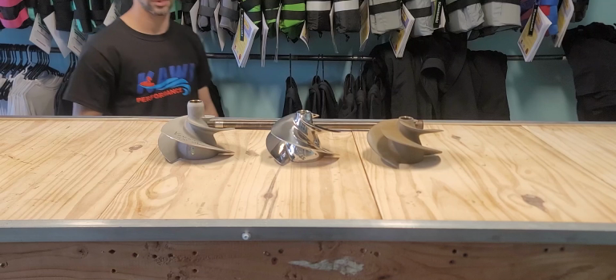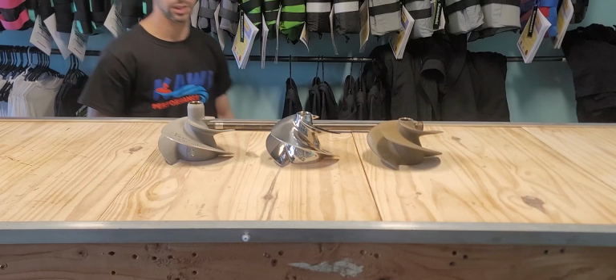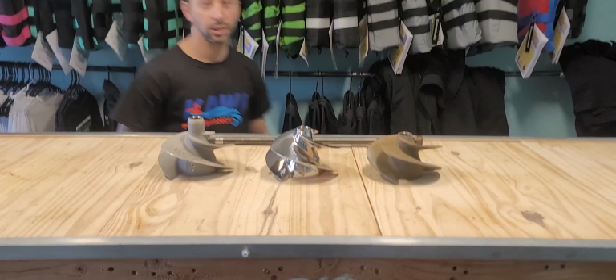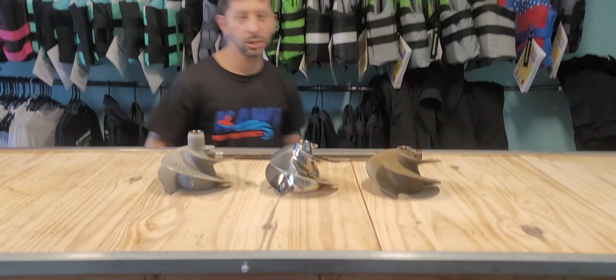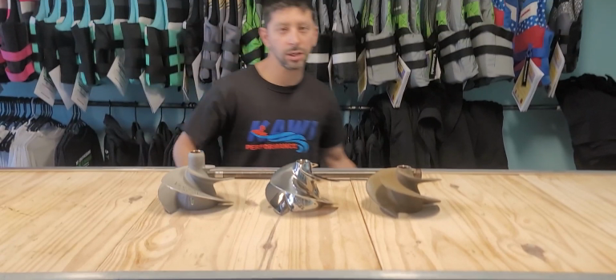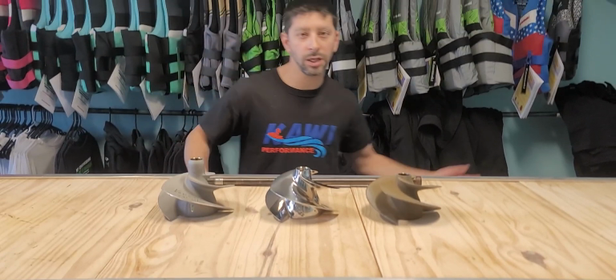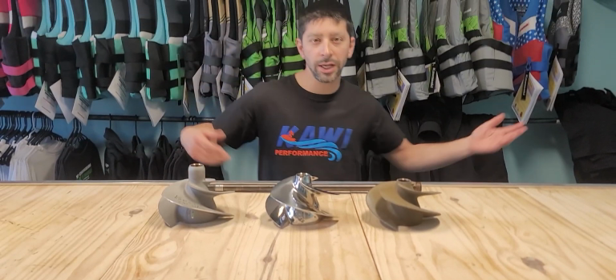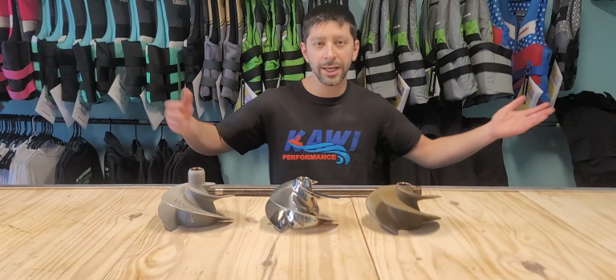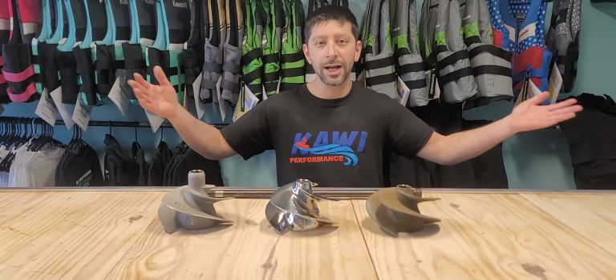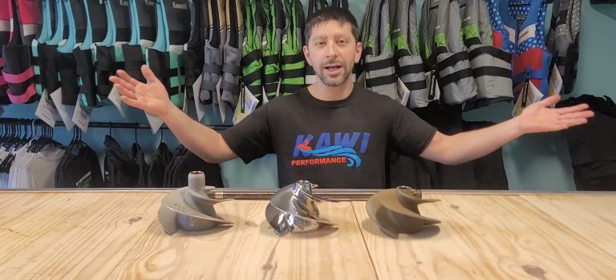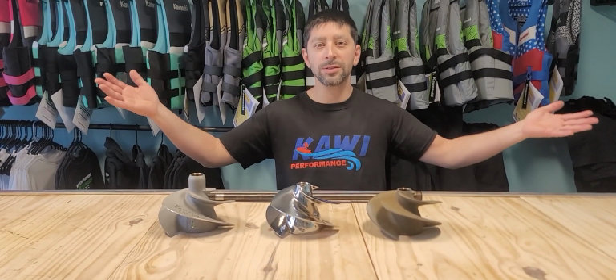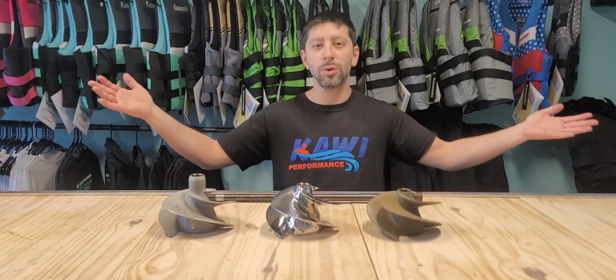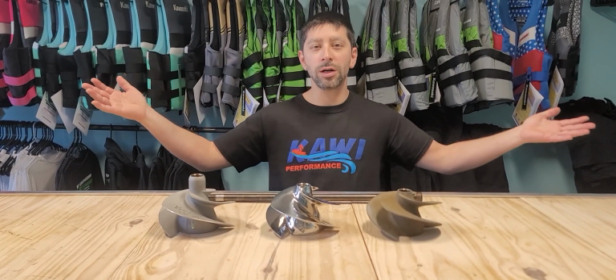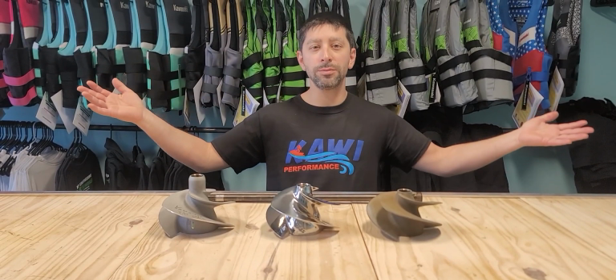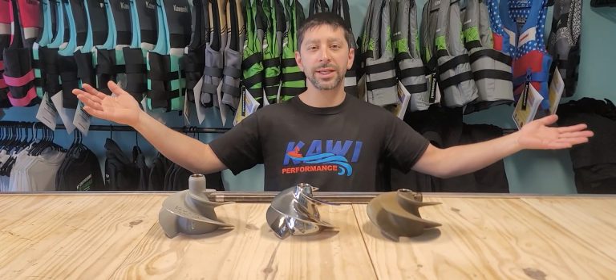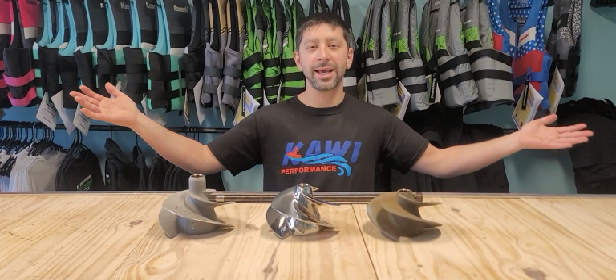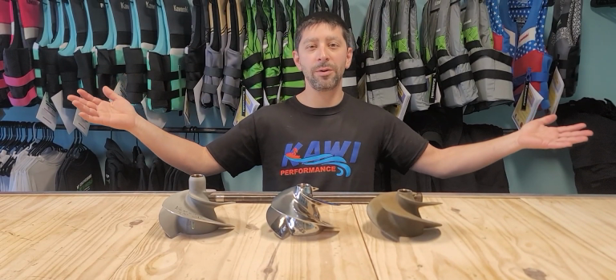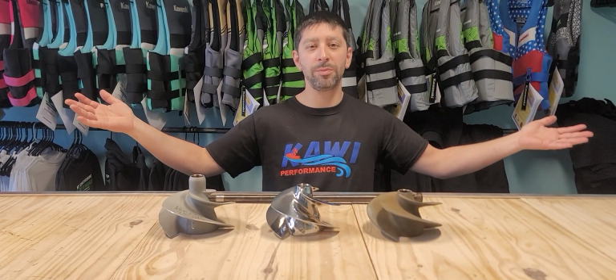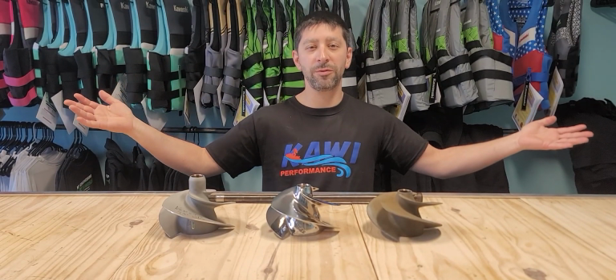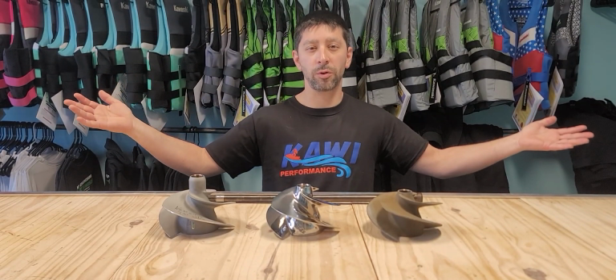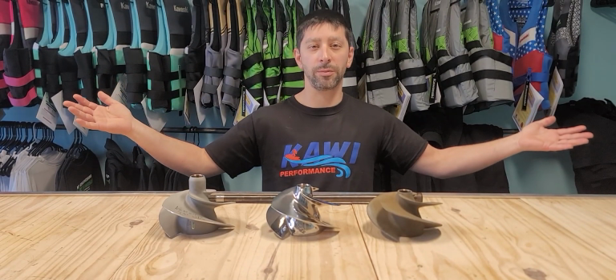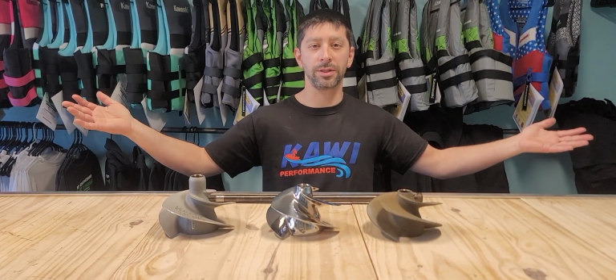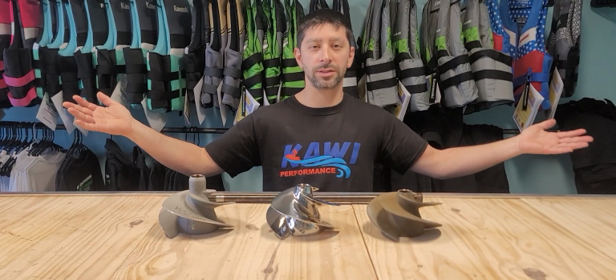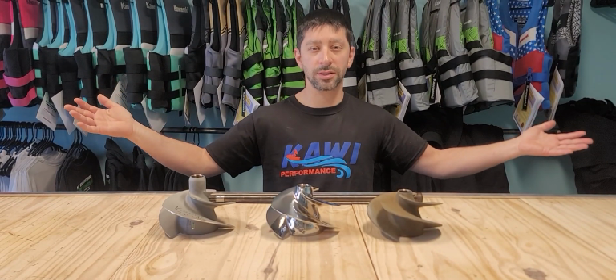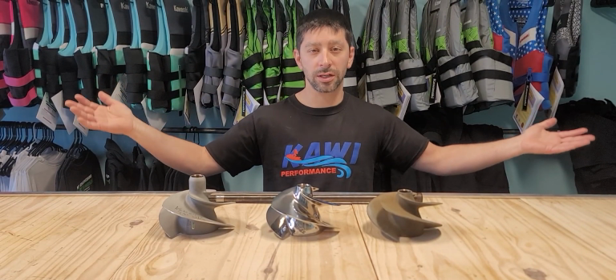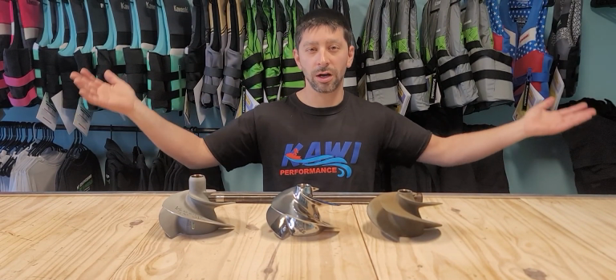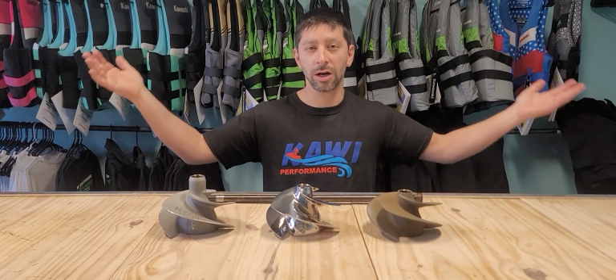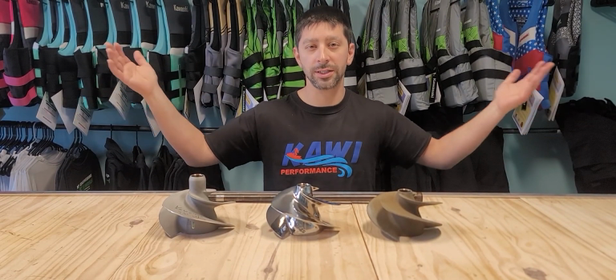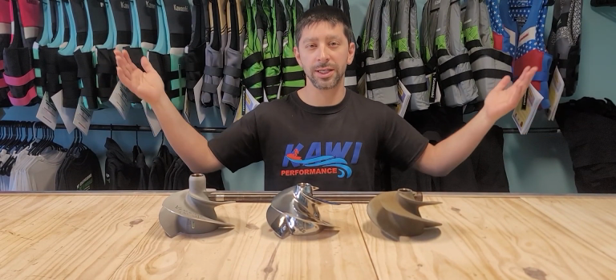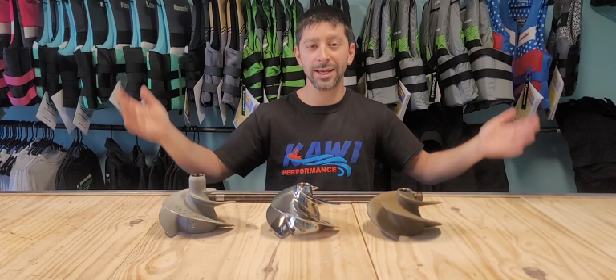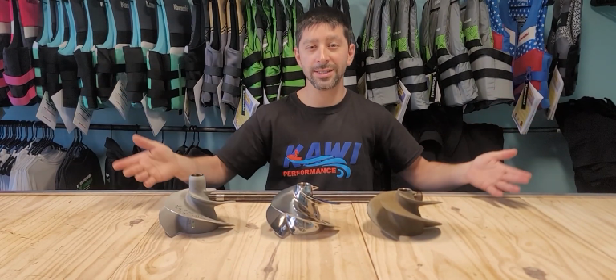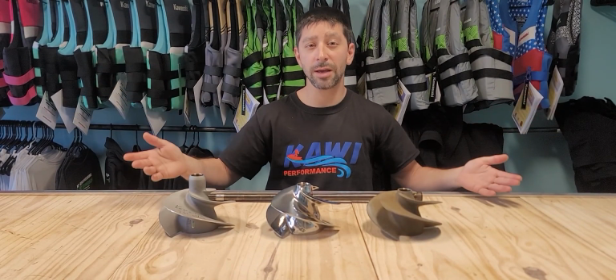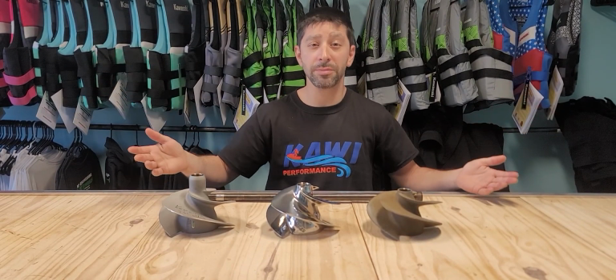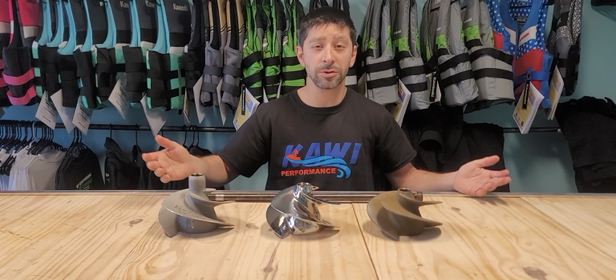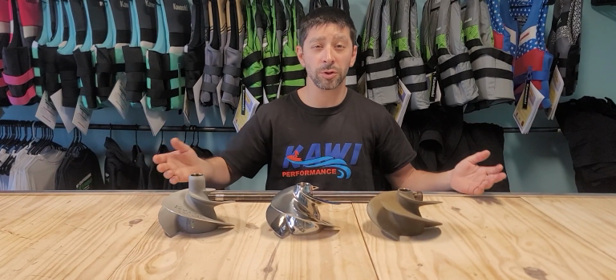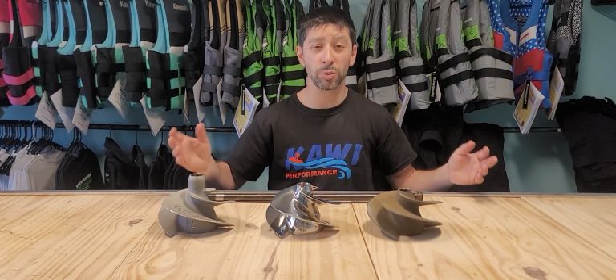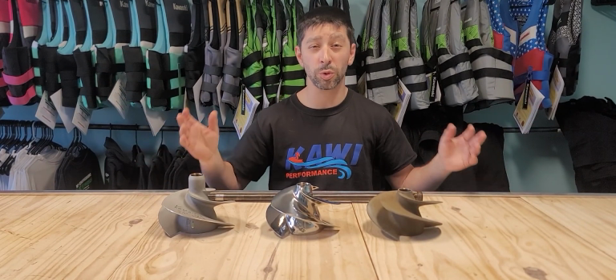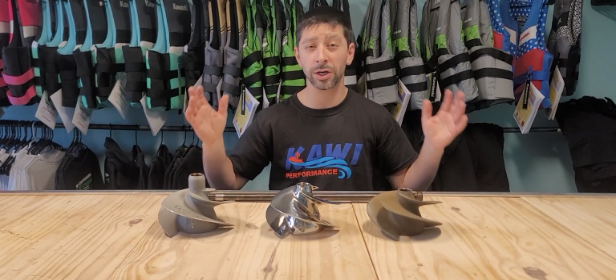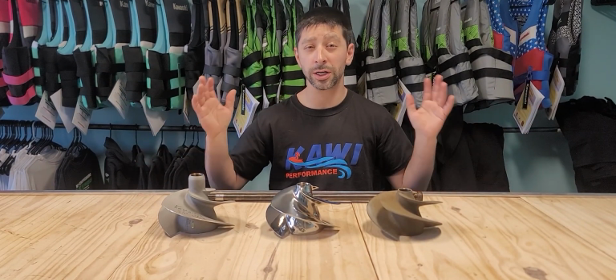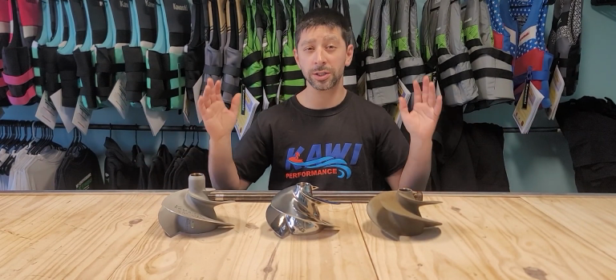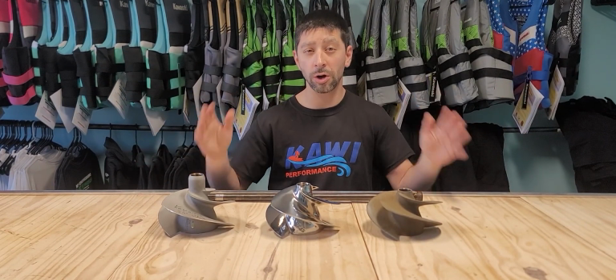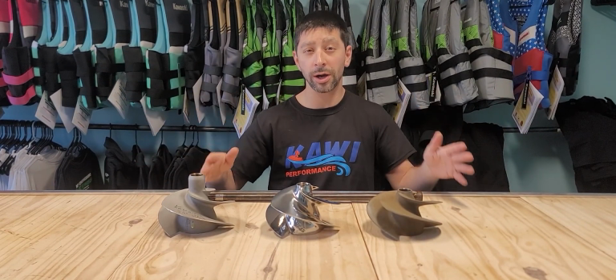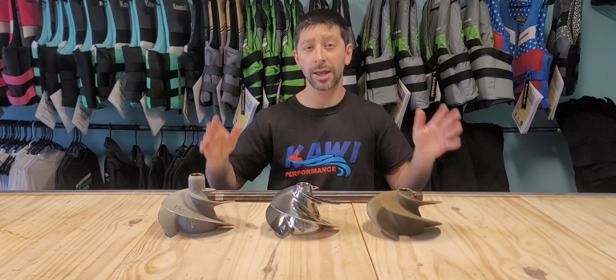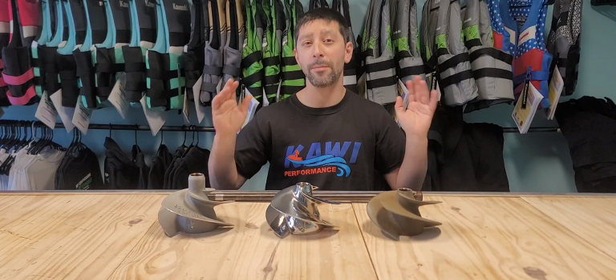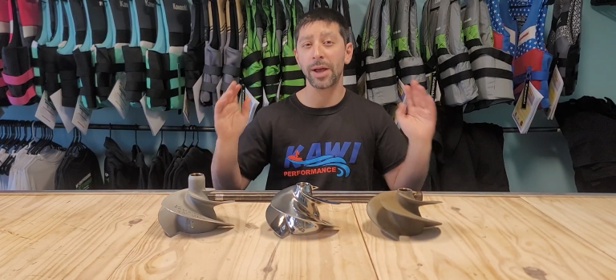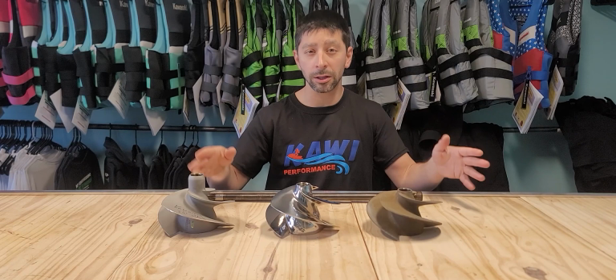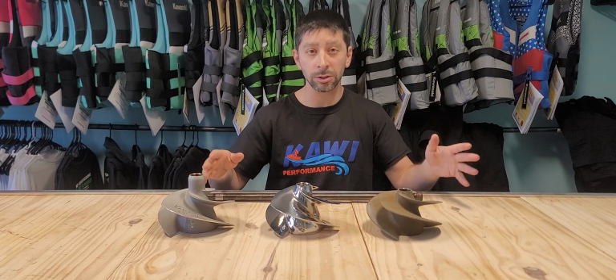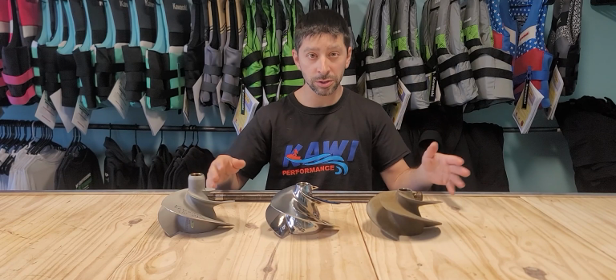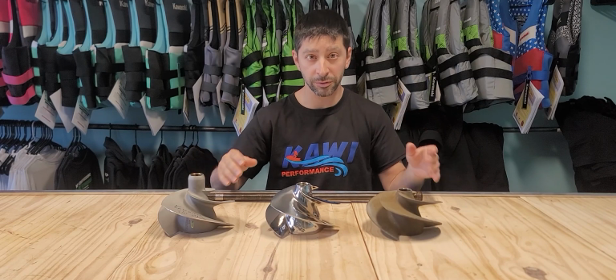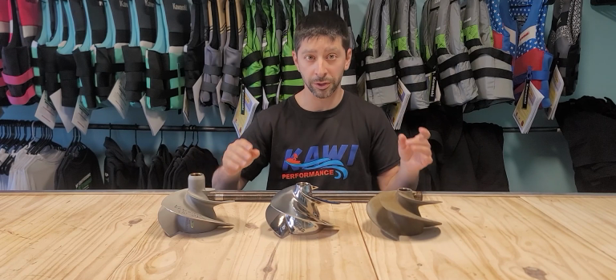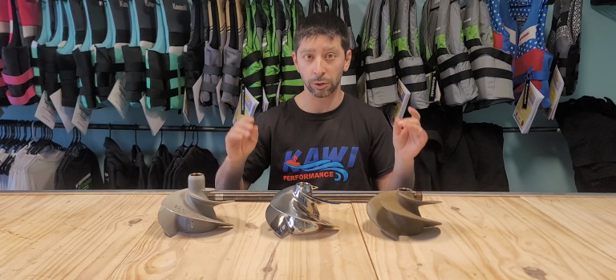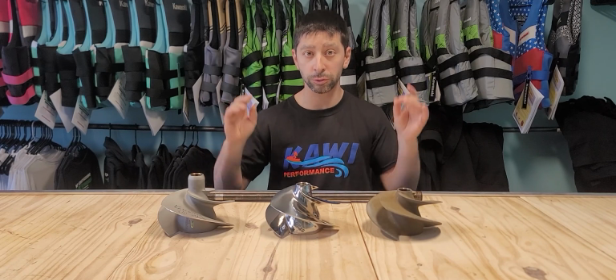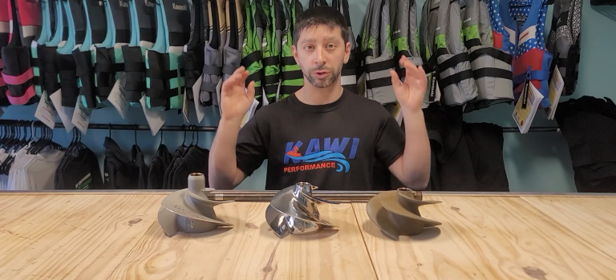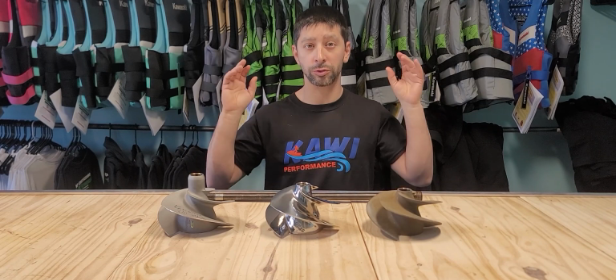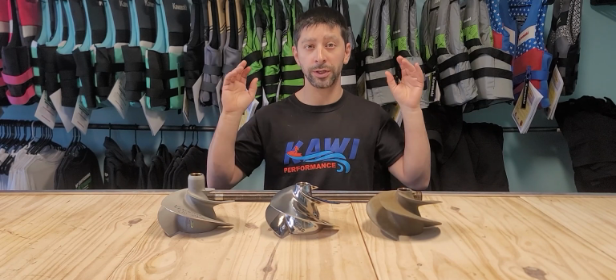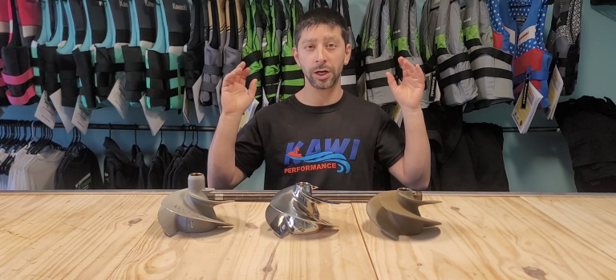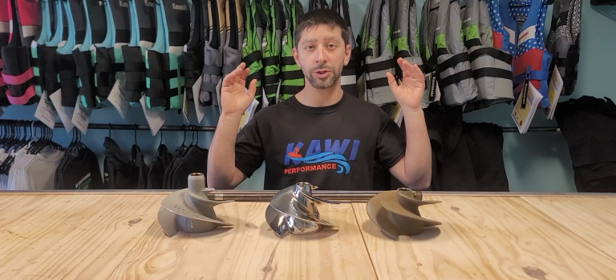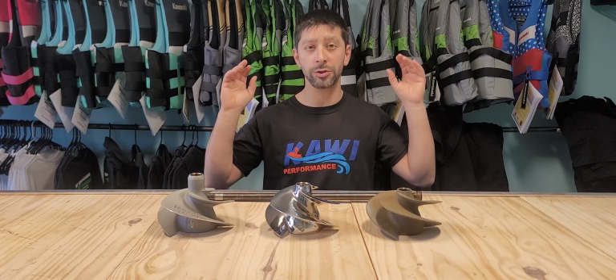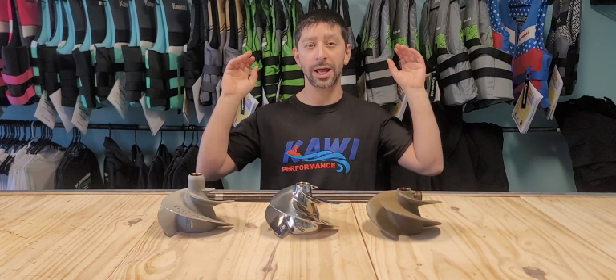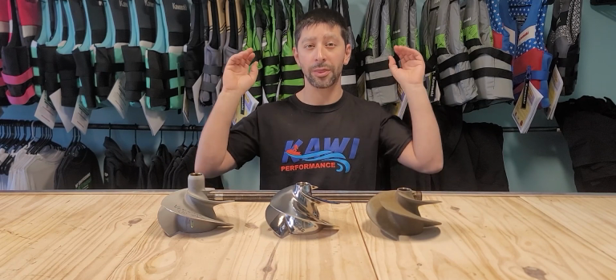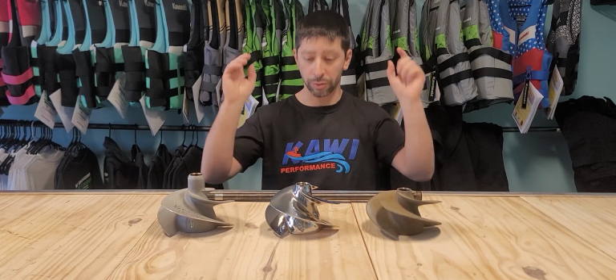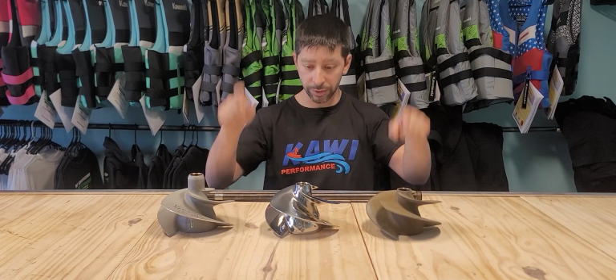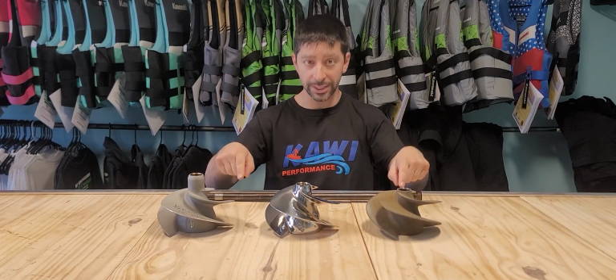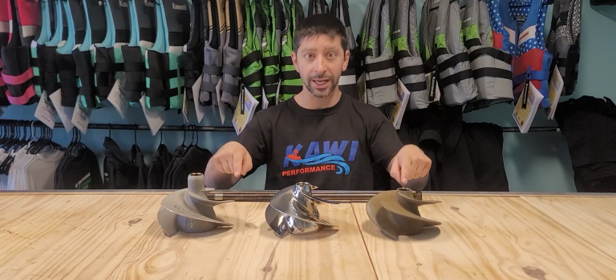Hey guys, welcome to Kawi Performance. On today's episode we're going to talk impellers for your Ultra 300 and 310.